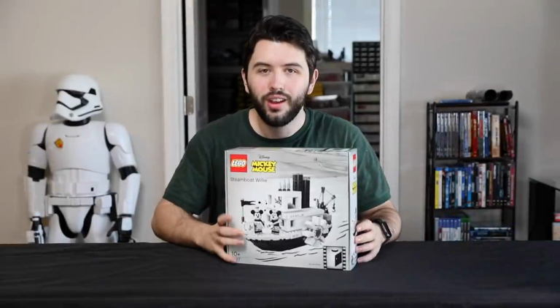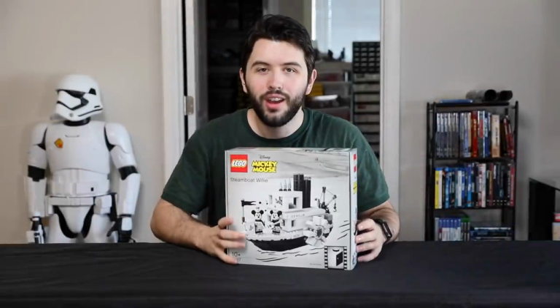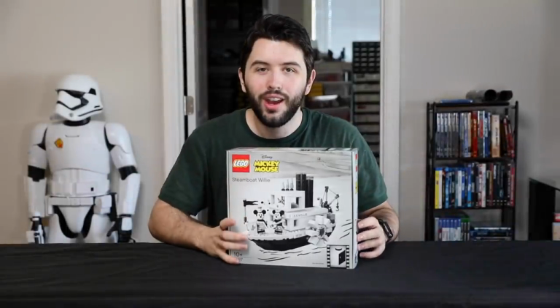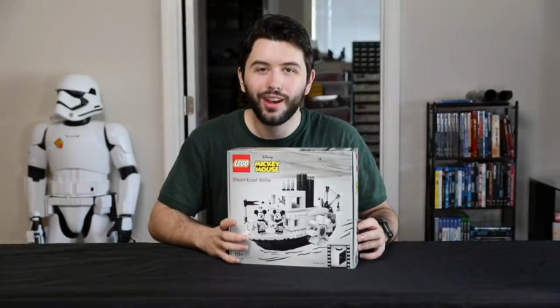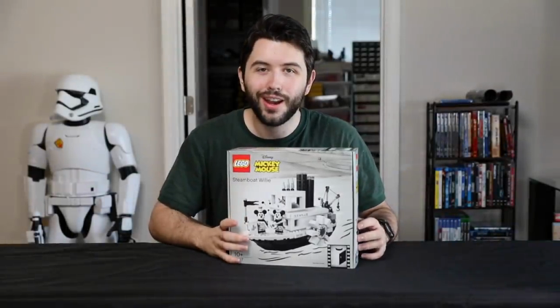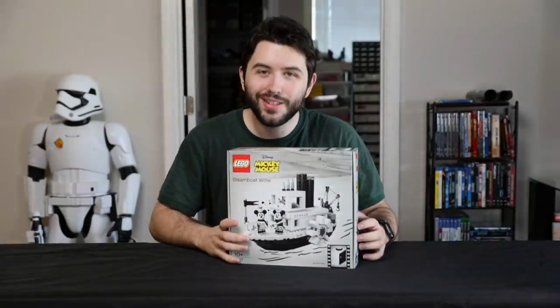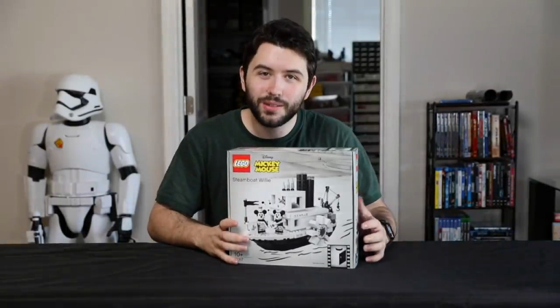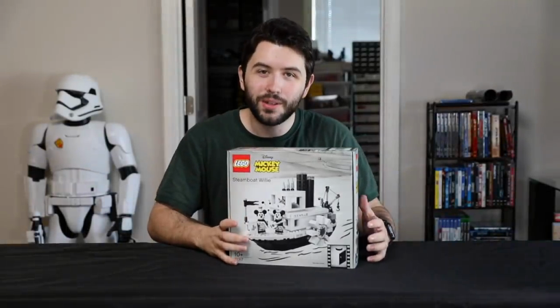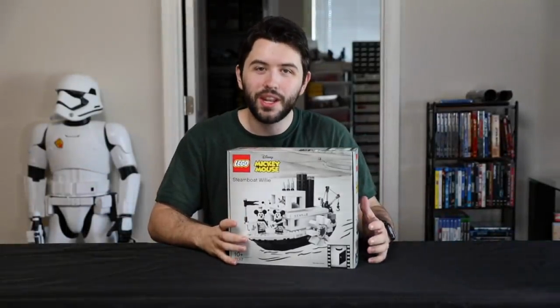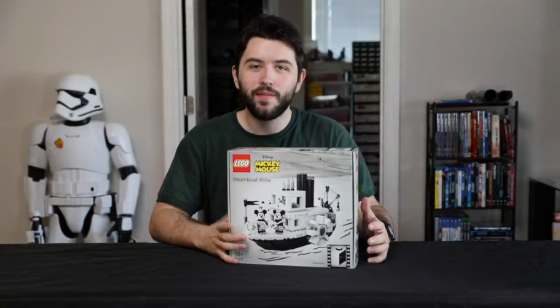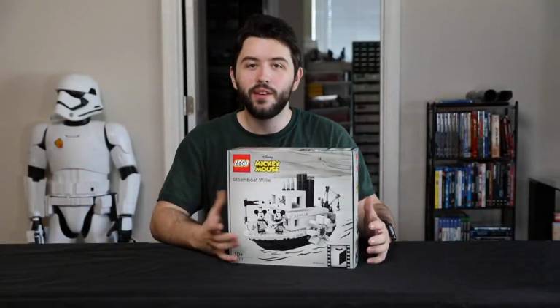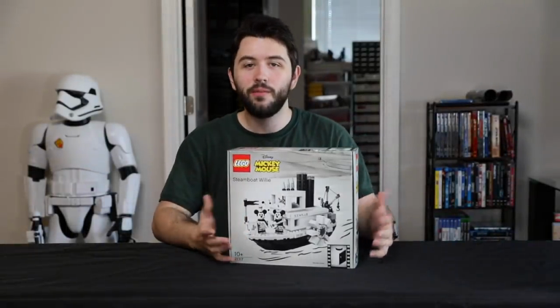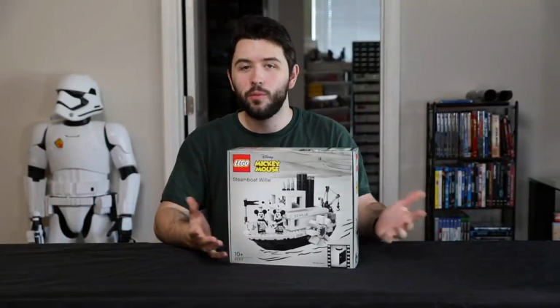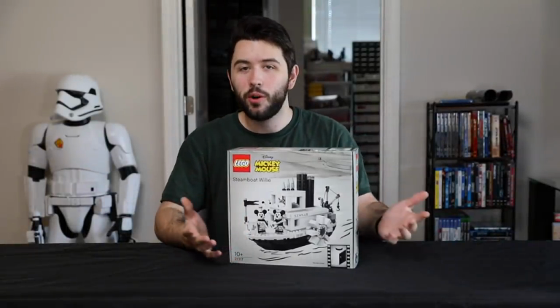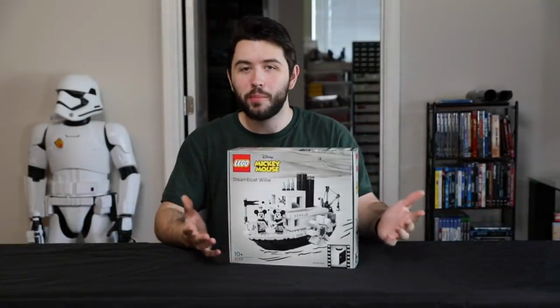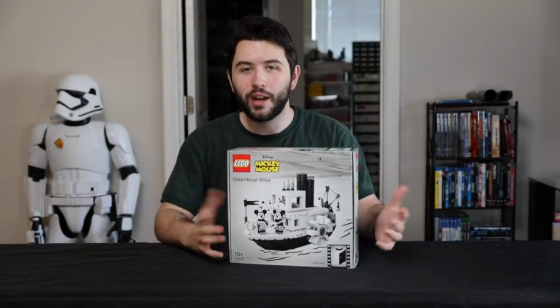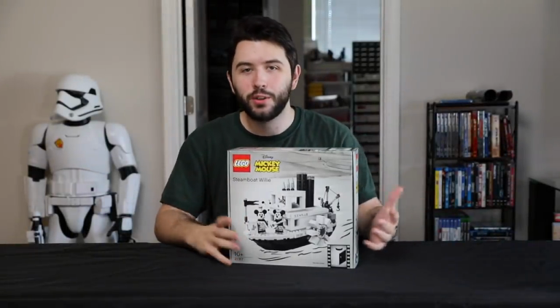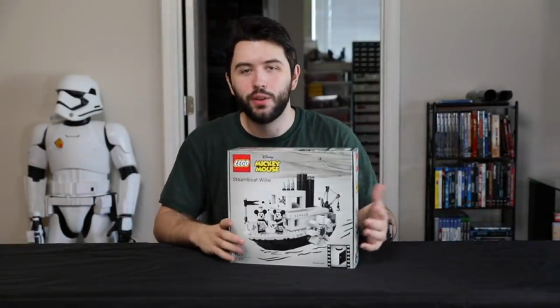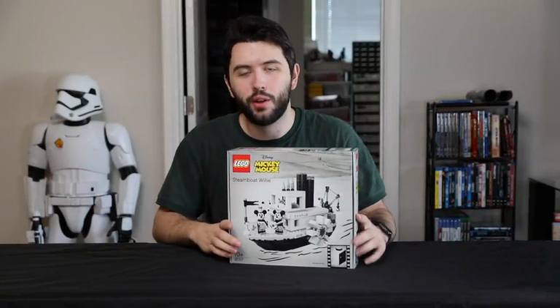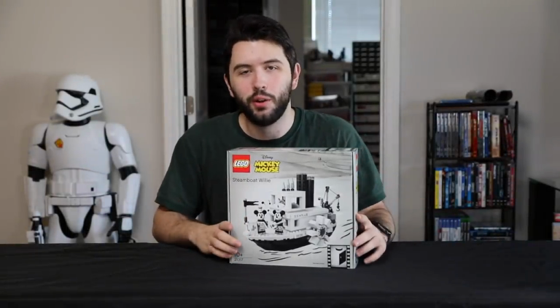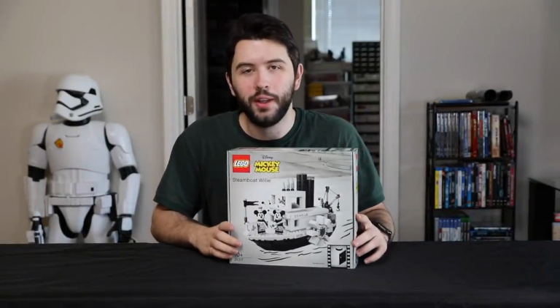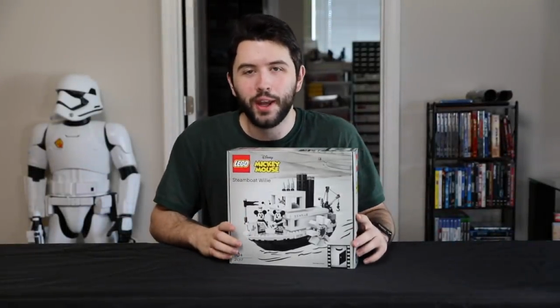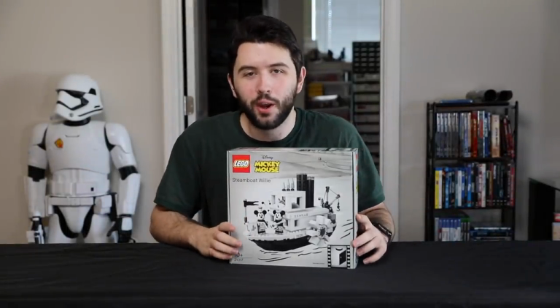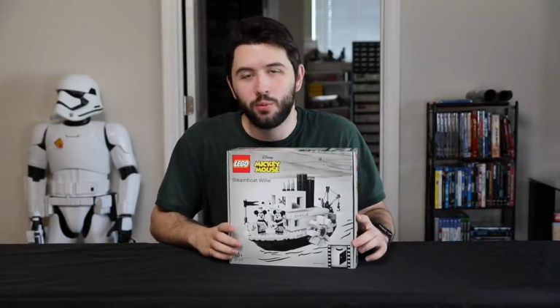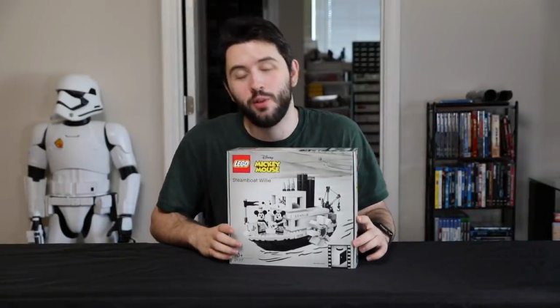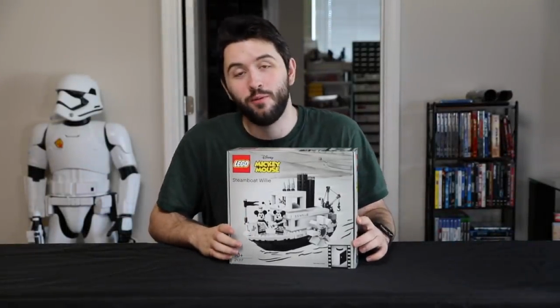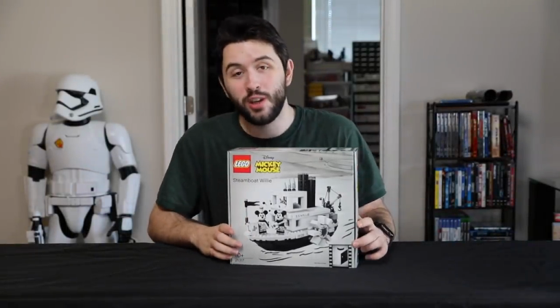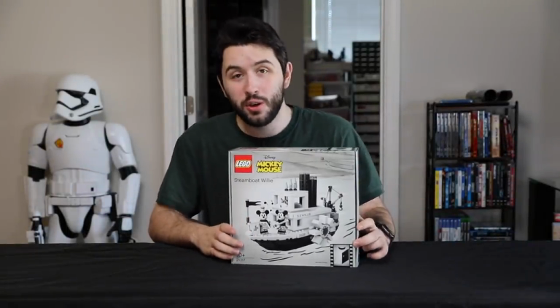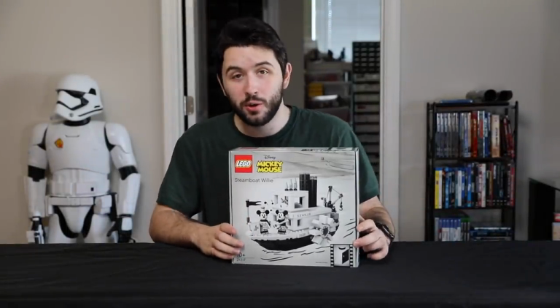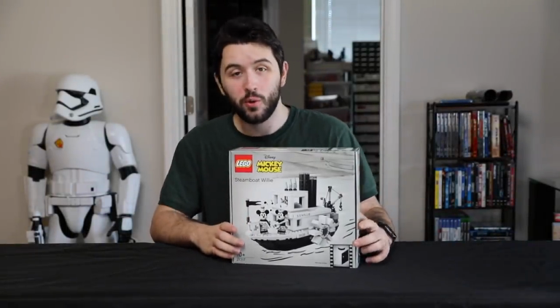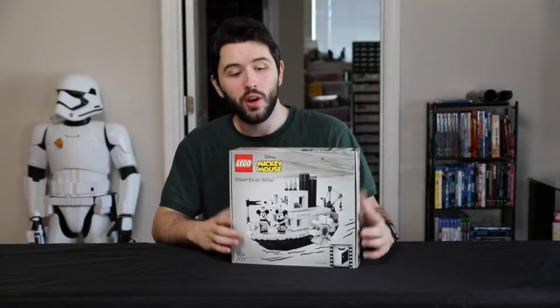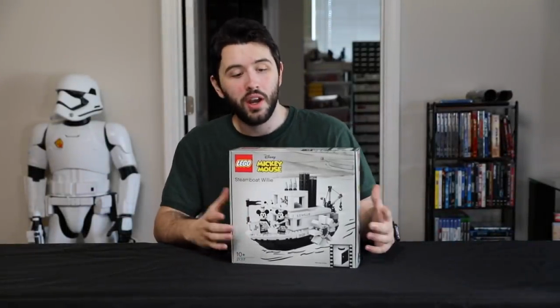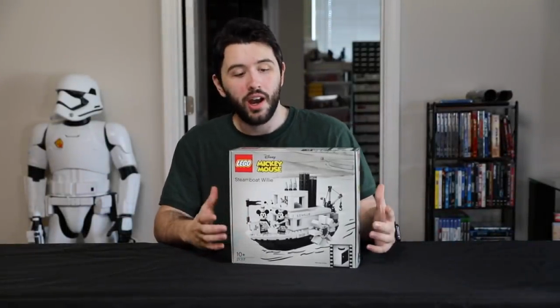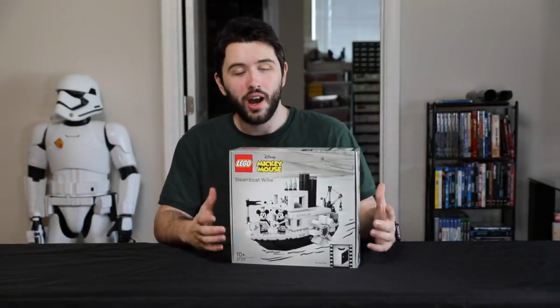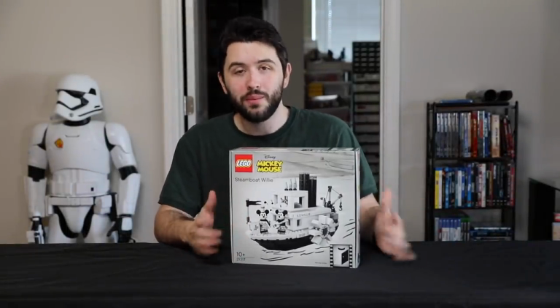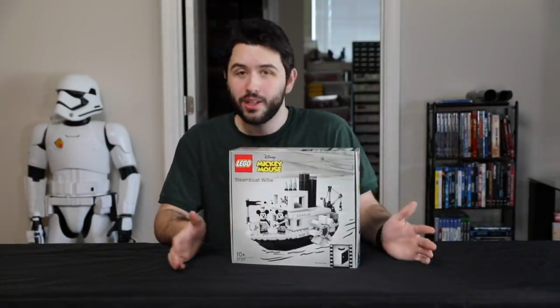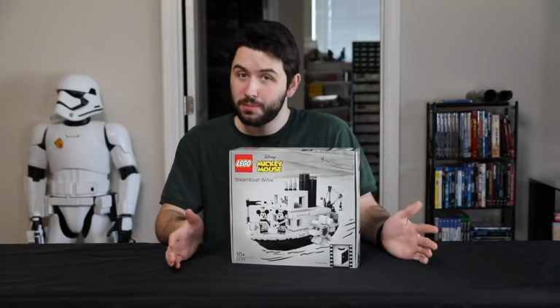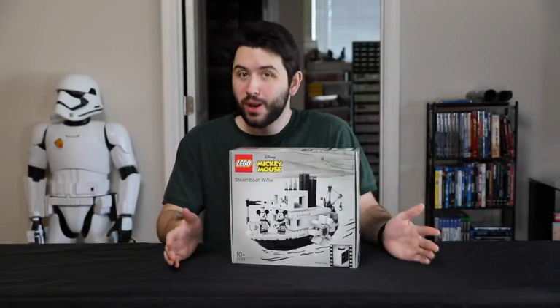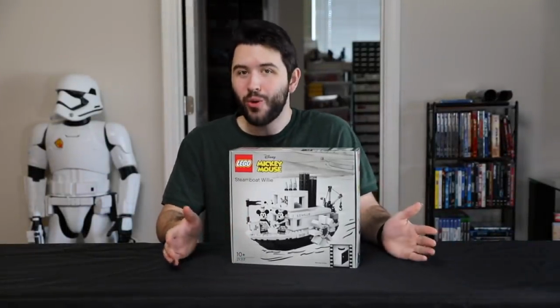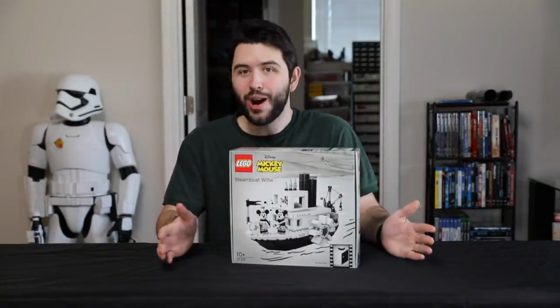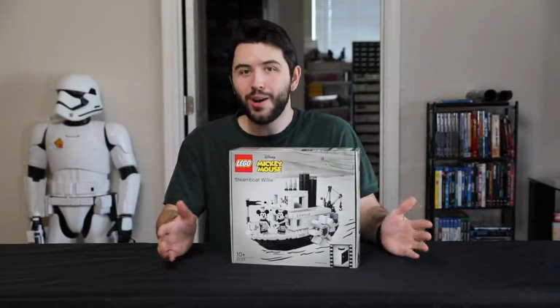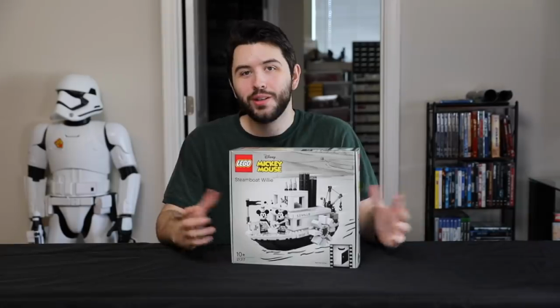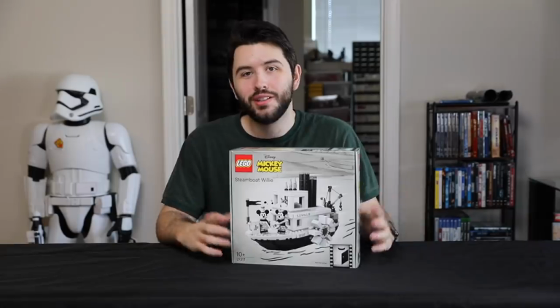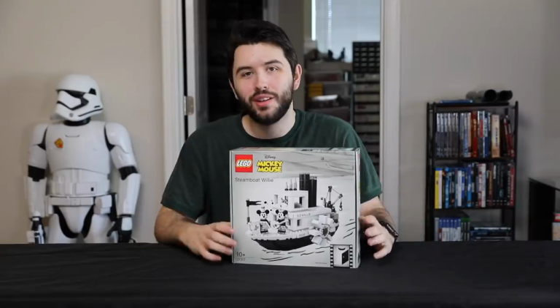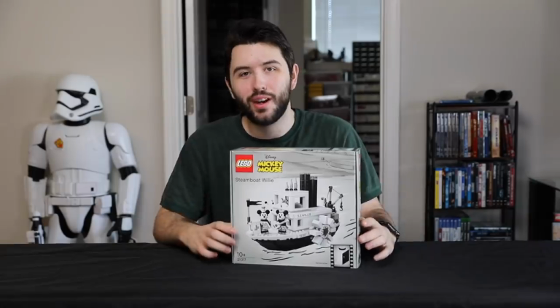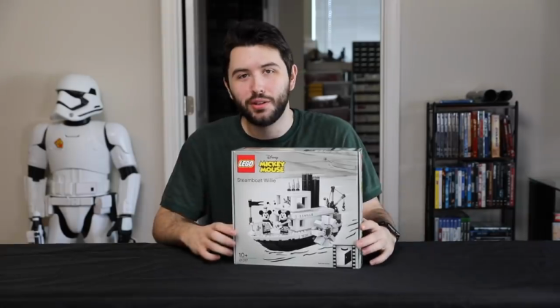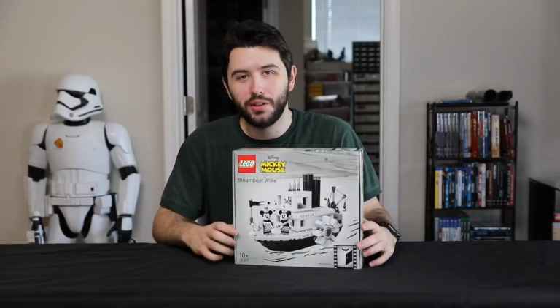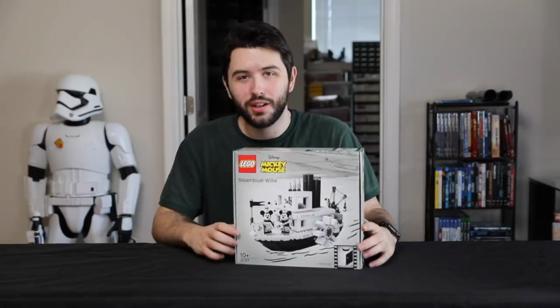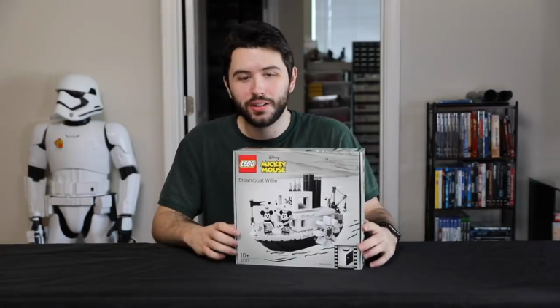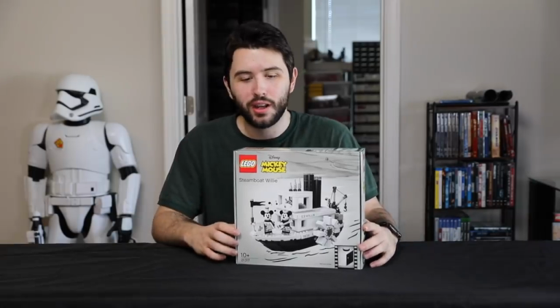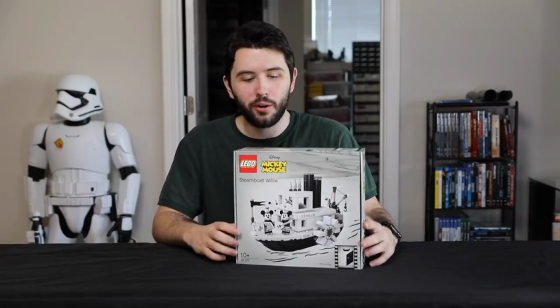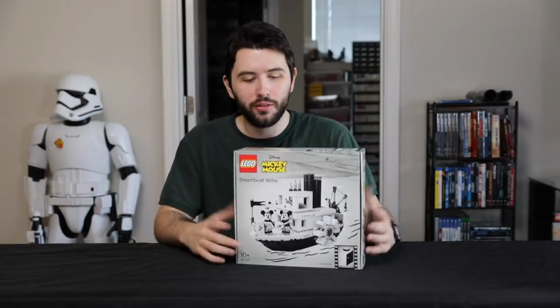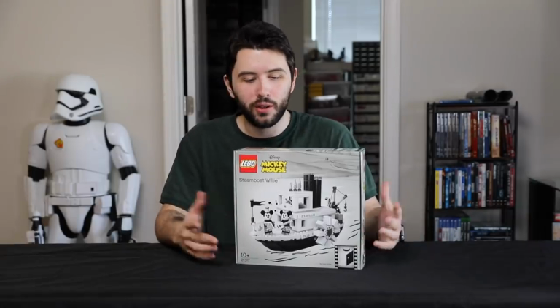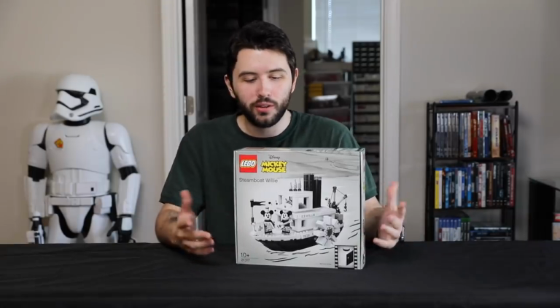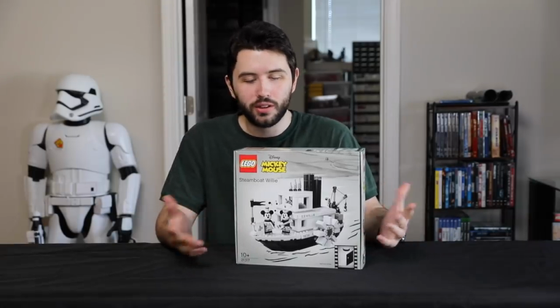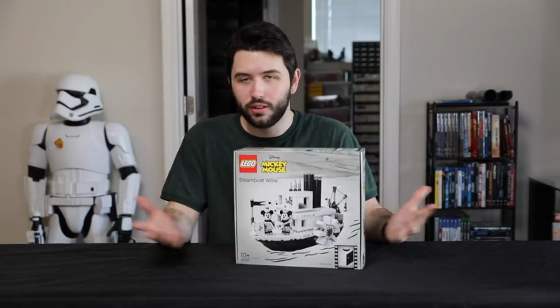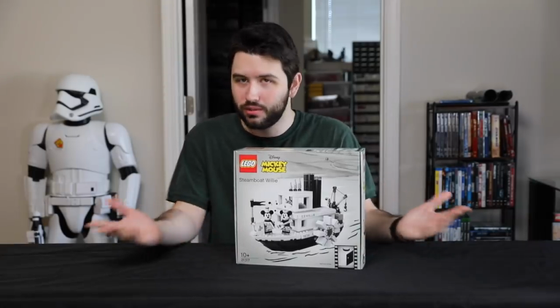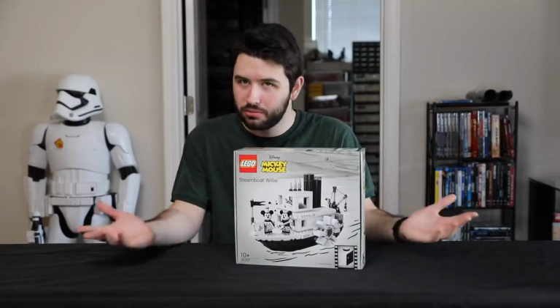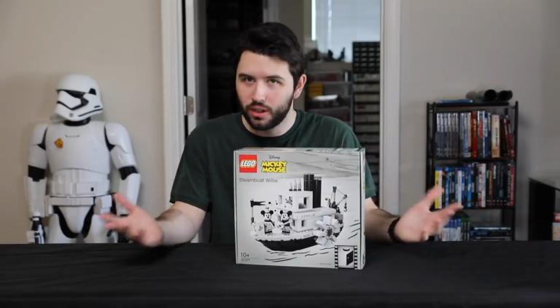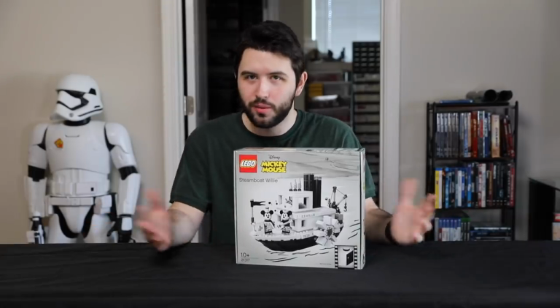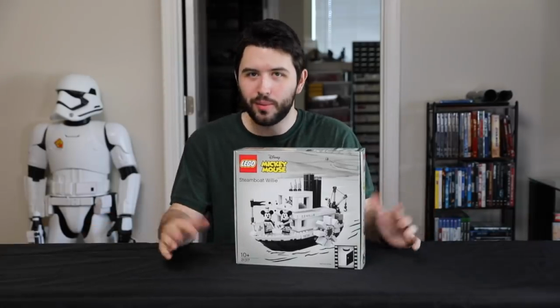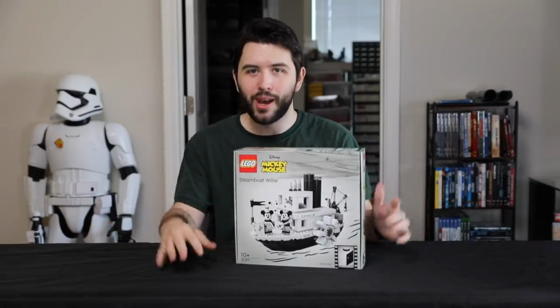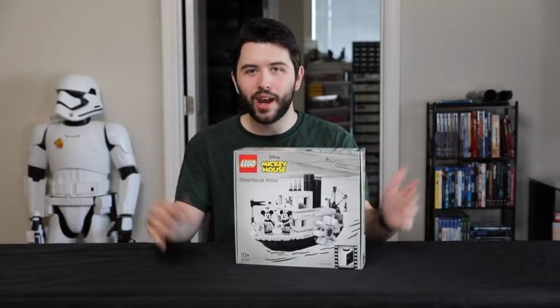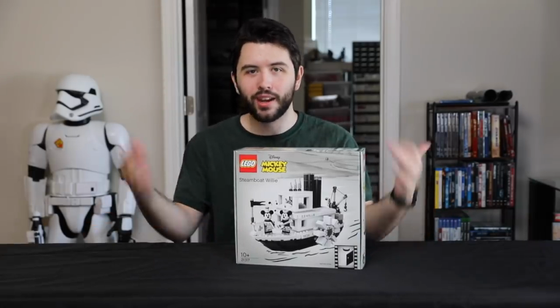Hey guys, it's me, David. Welcome back to another LEGO review. It's been a while since I've actually done a set review, so good to be back.